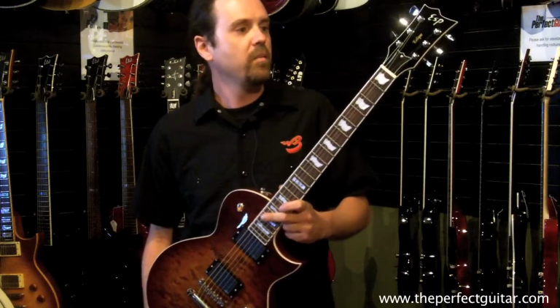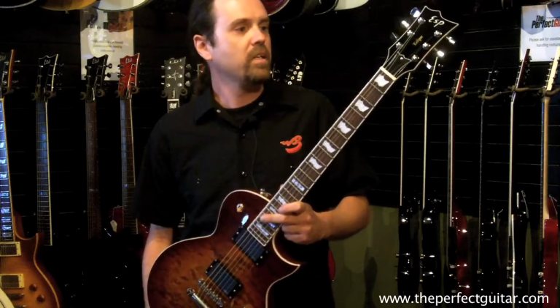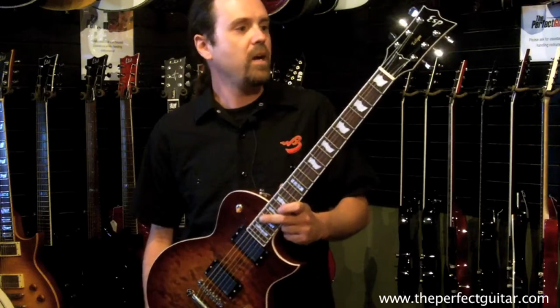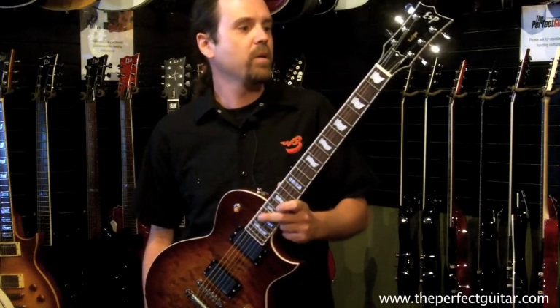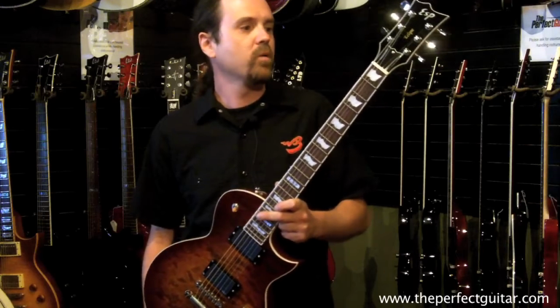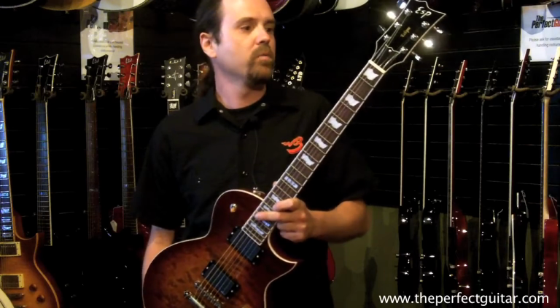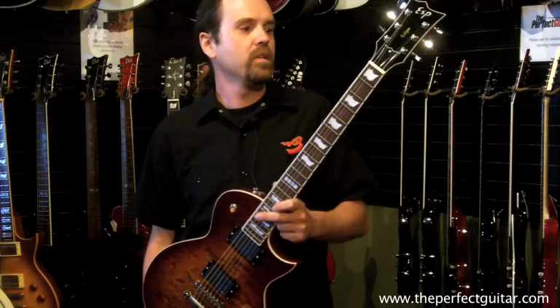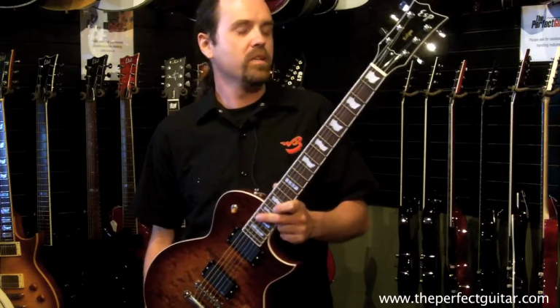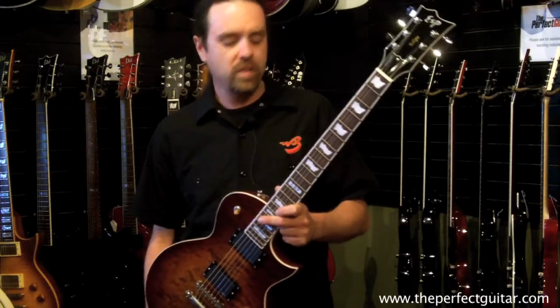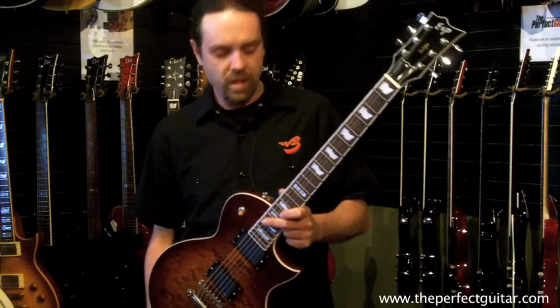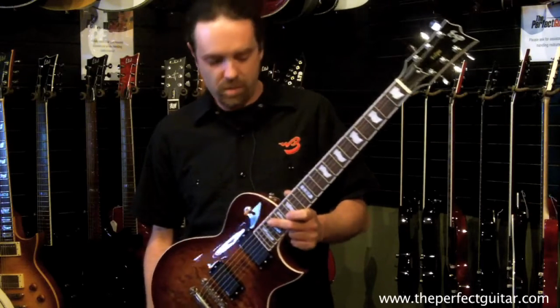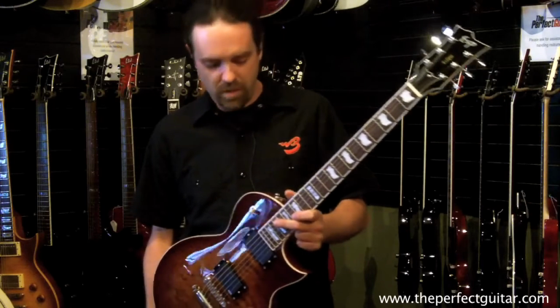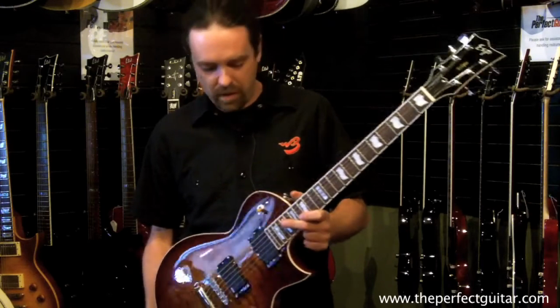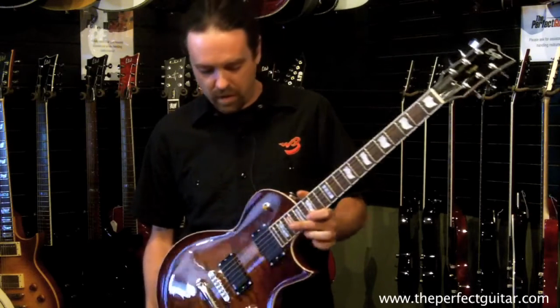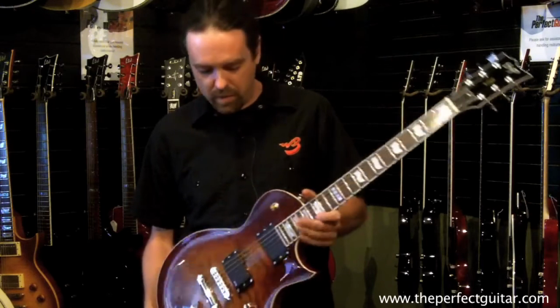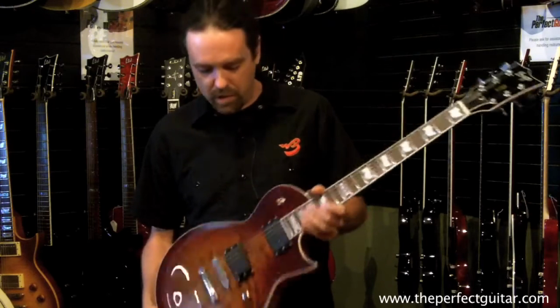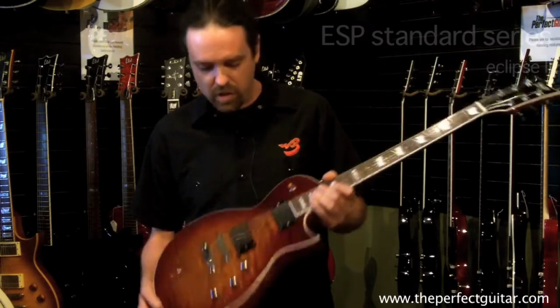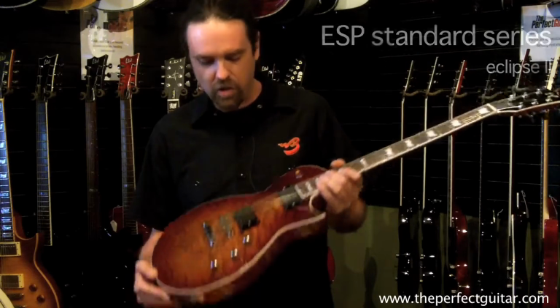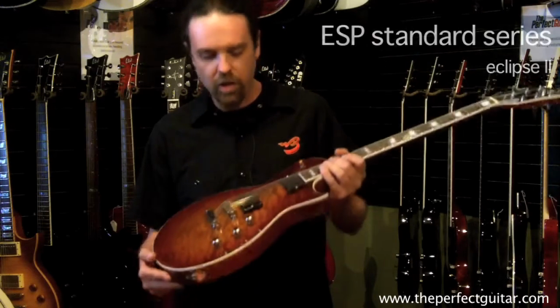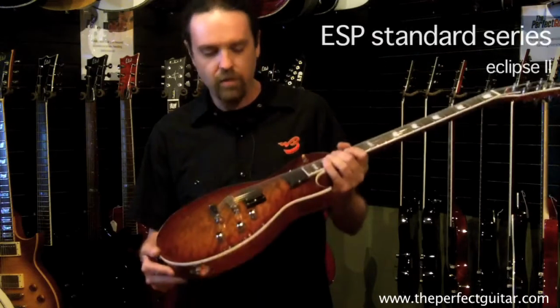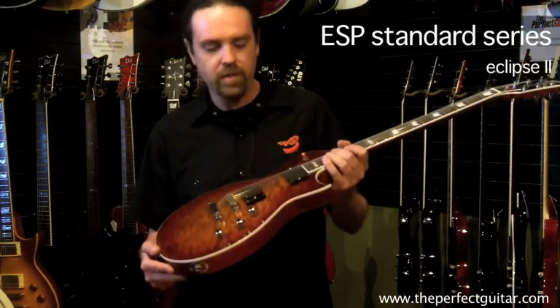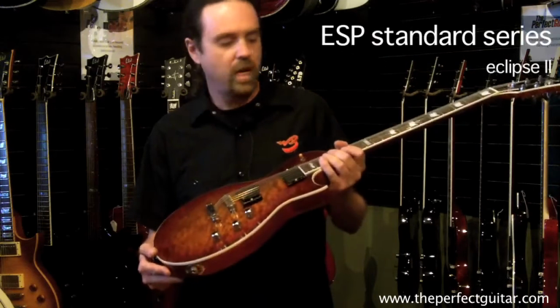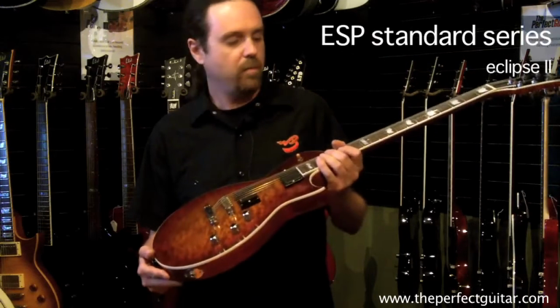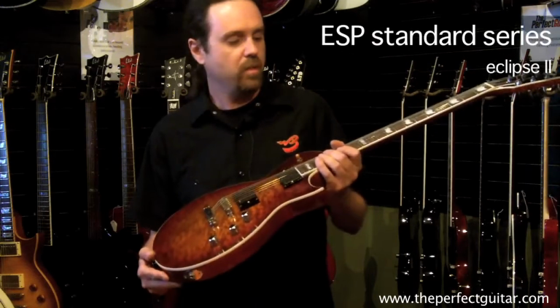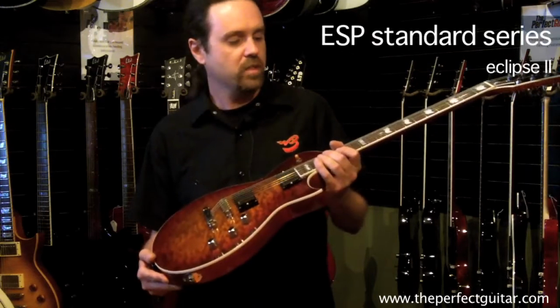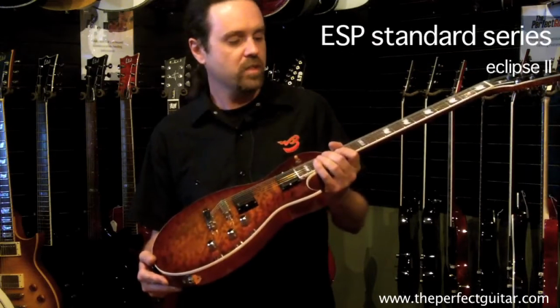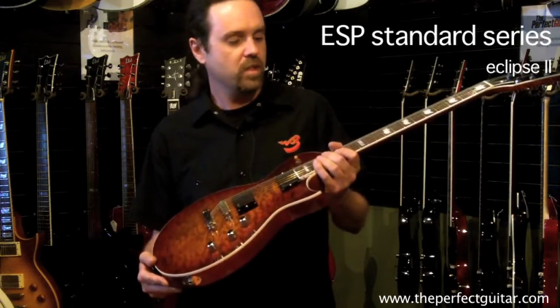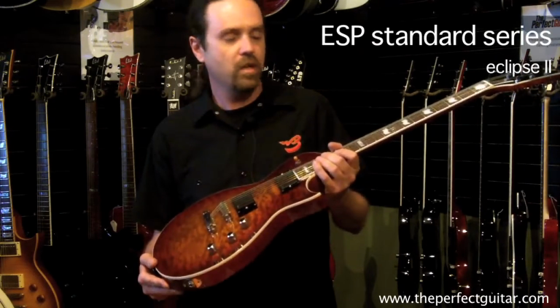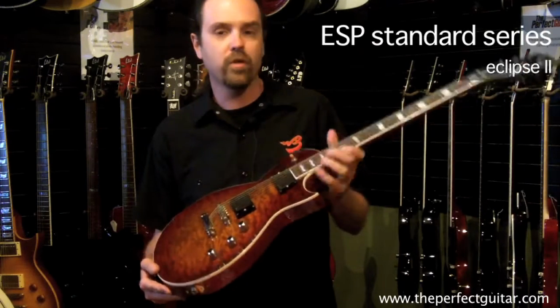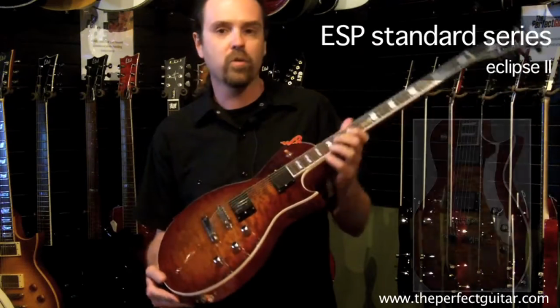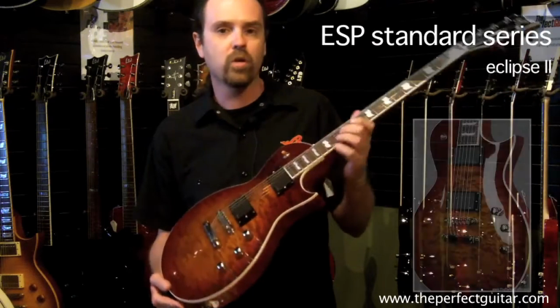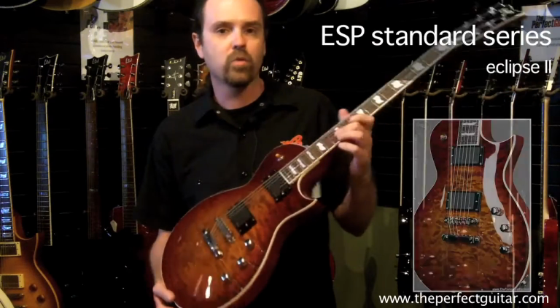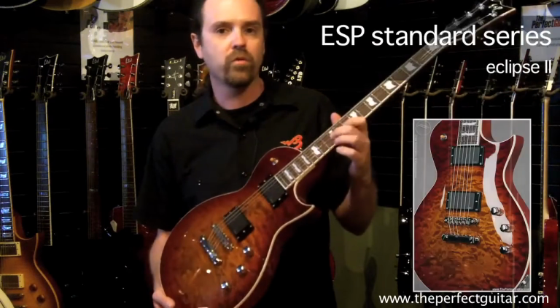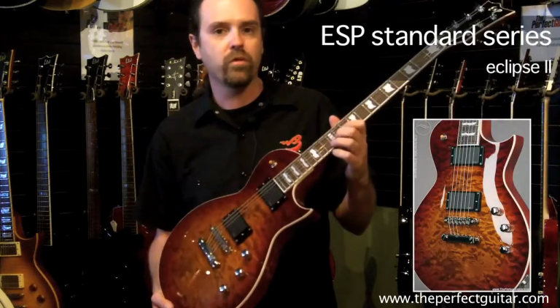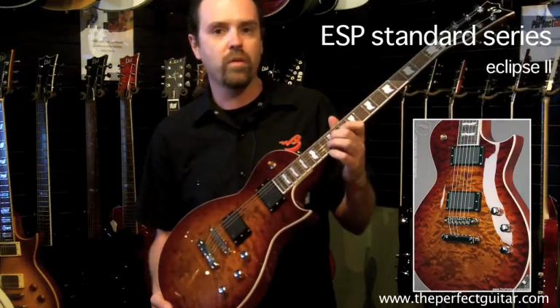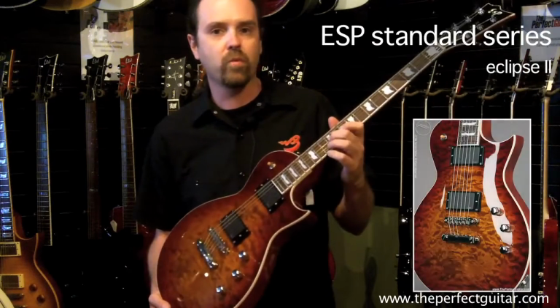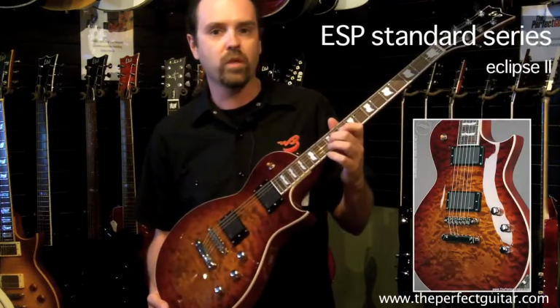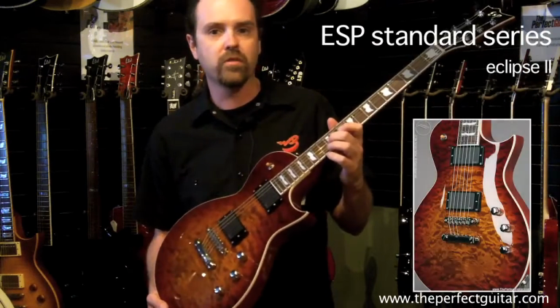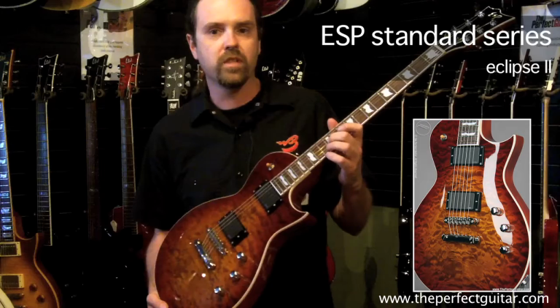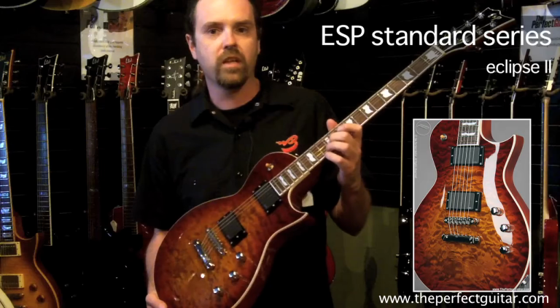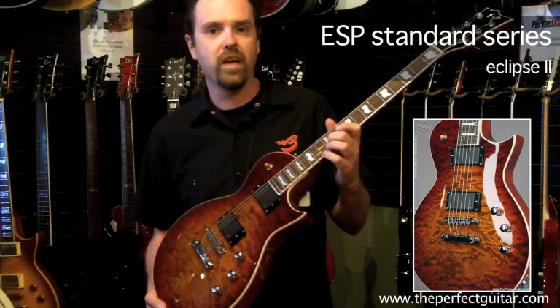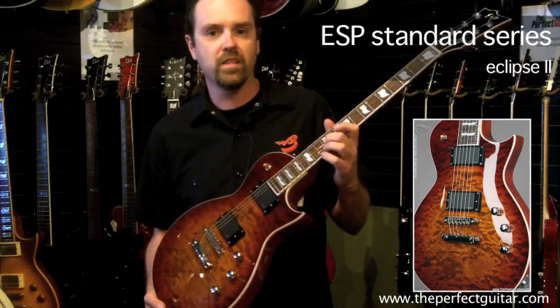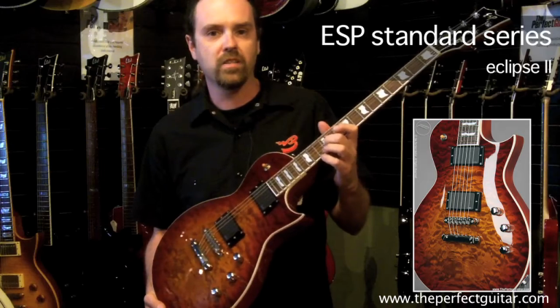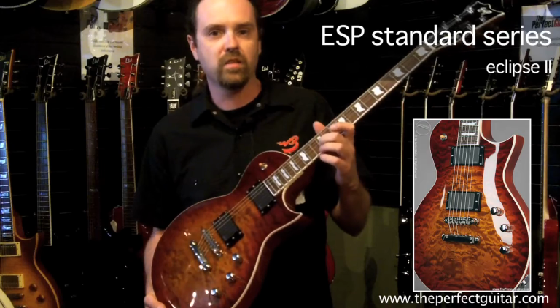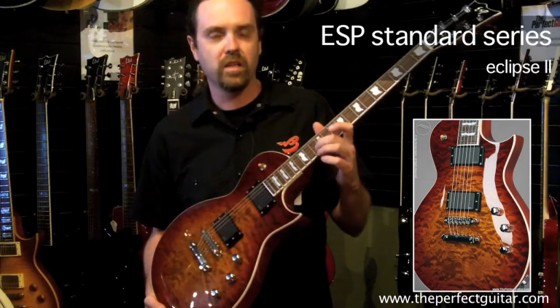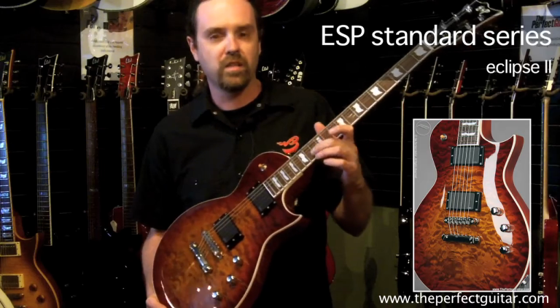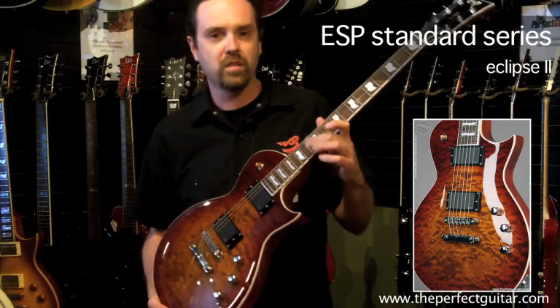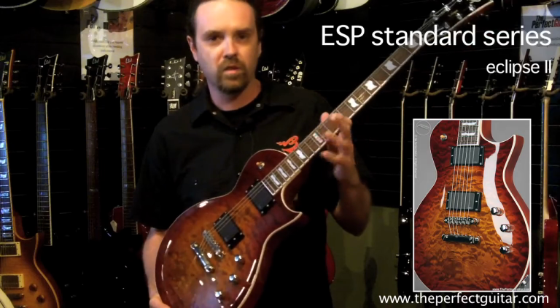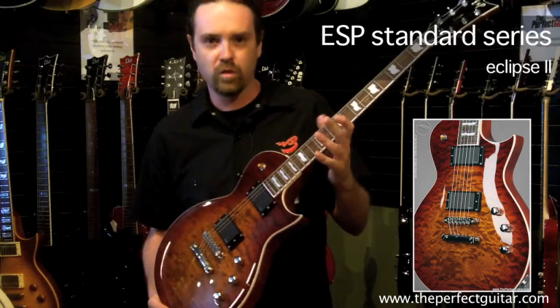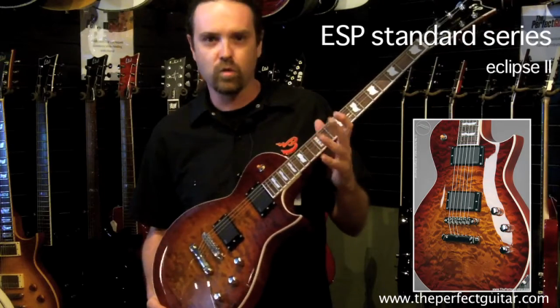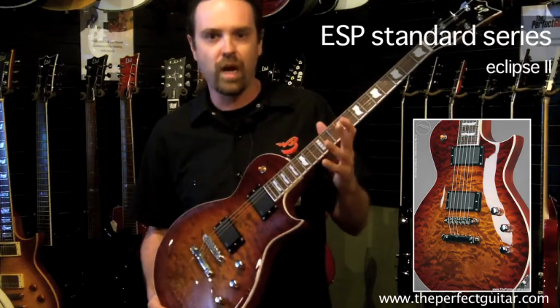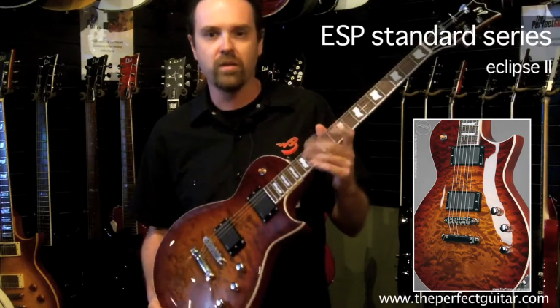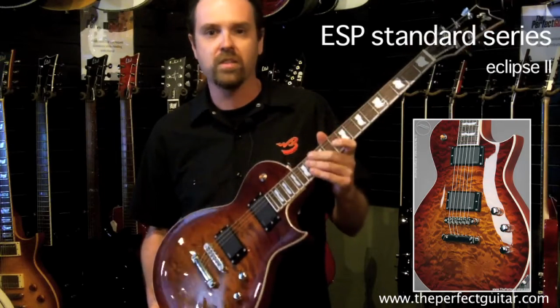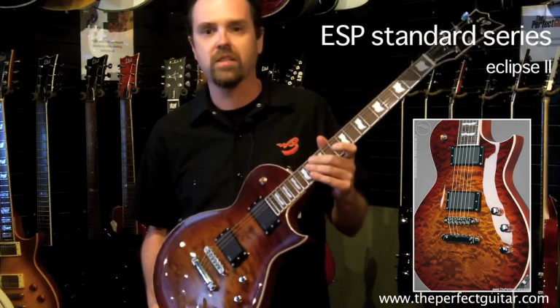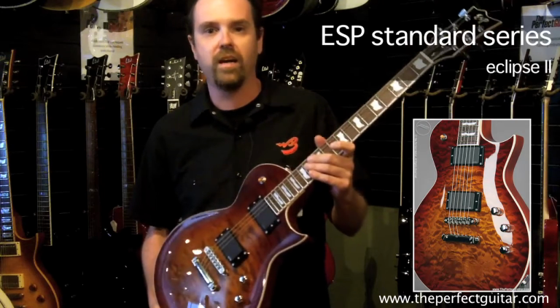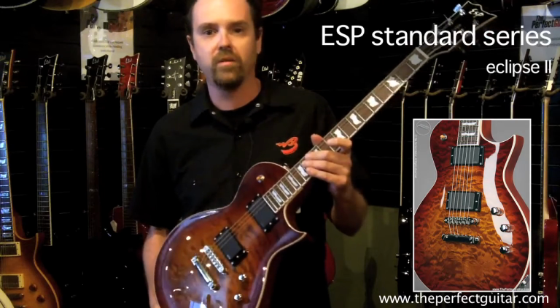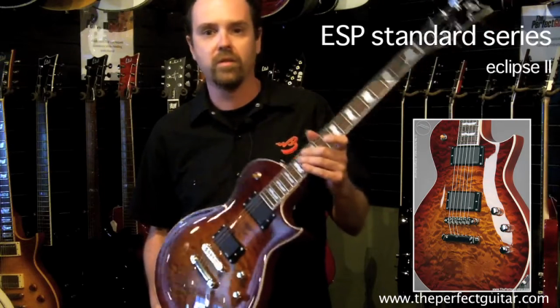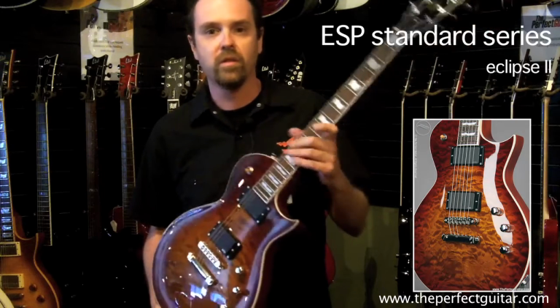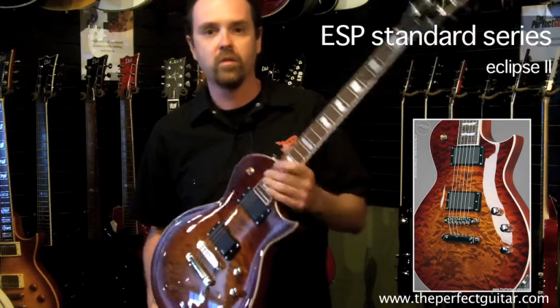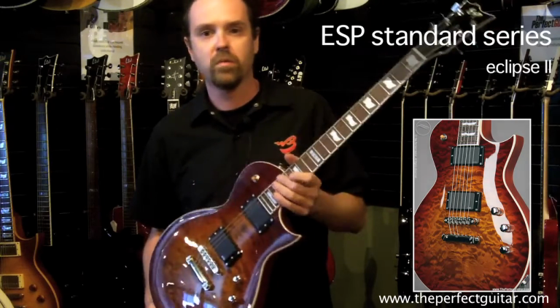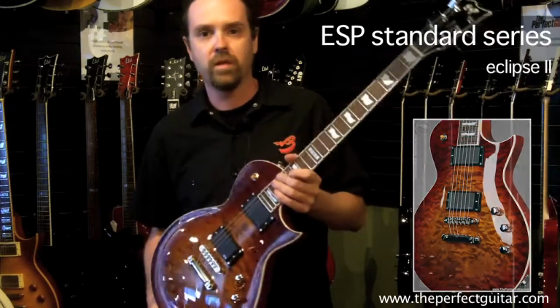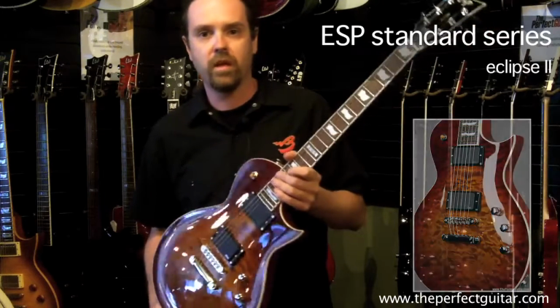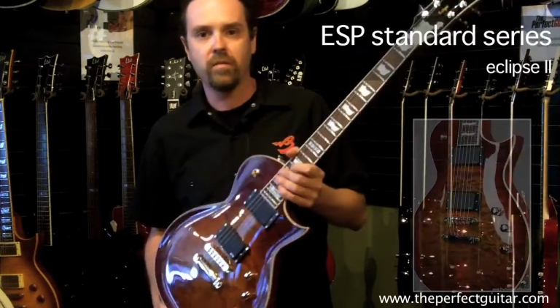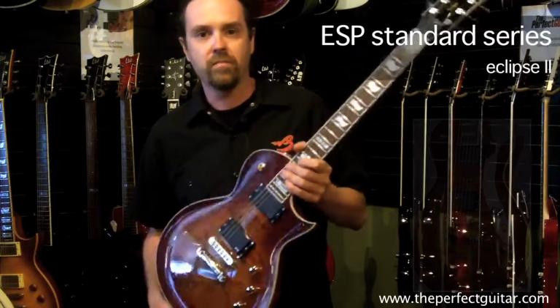My top pick would be this ESP Eclipse. I just love the top on this guitar, and the rosewood fretboard gives it a nice growly sound when you play it.